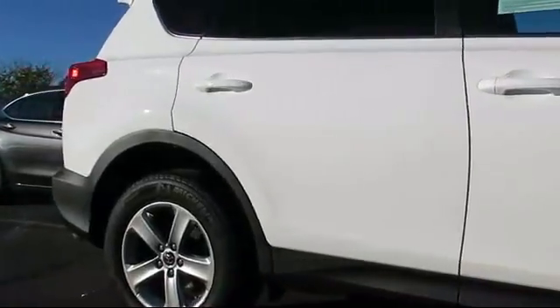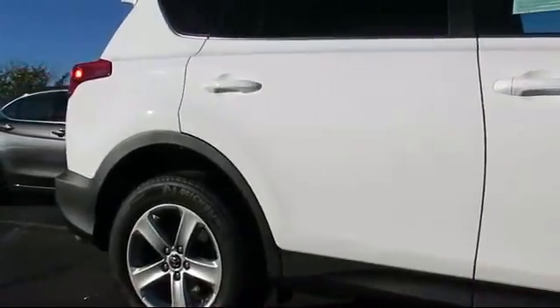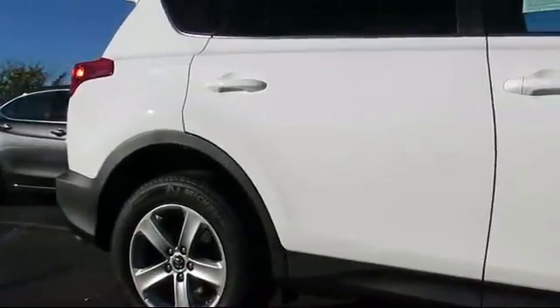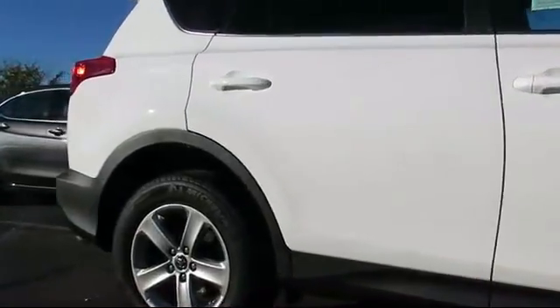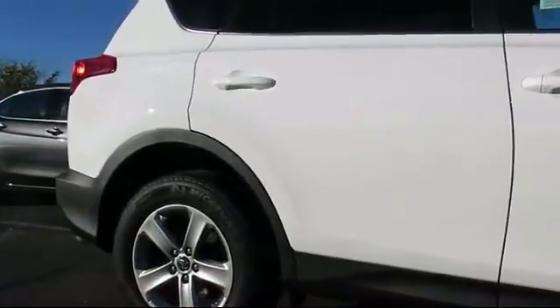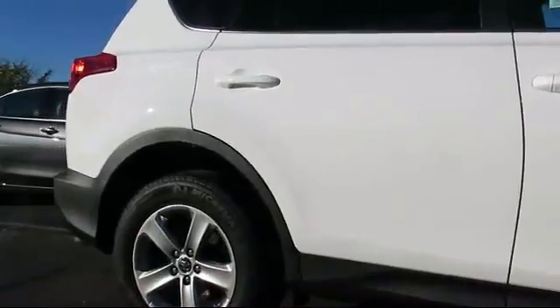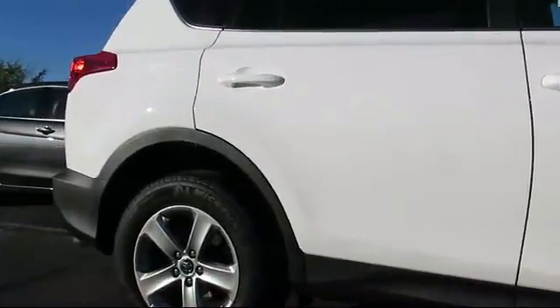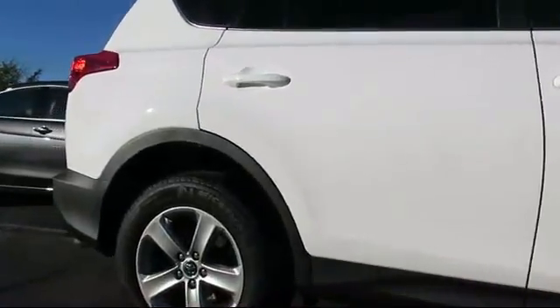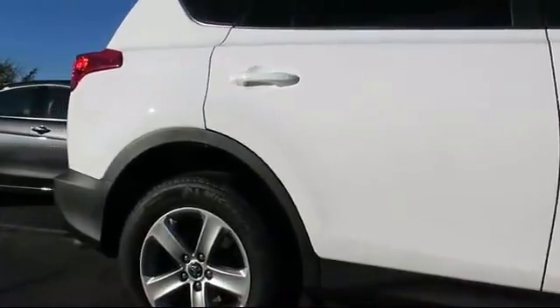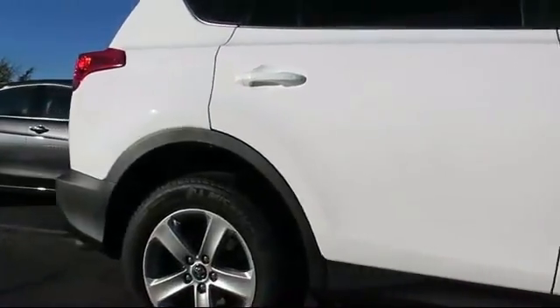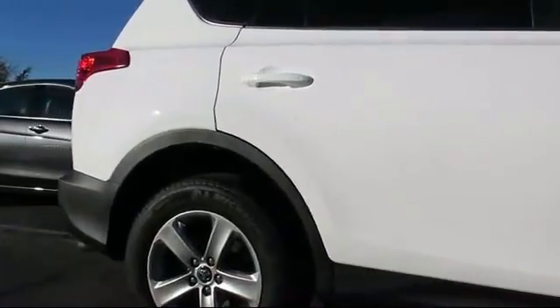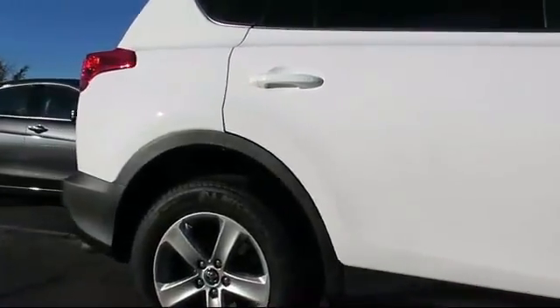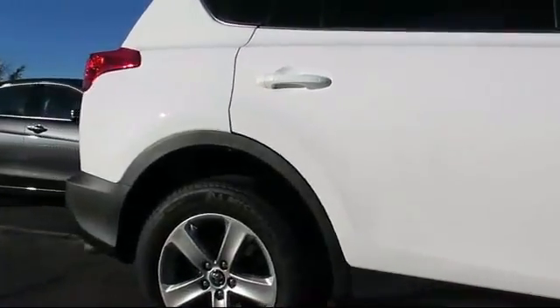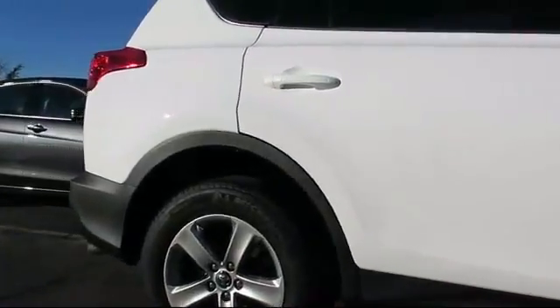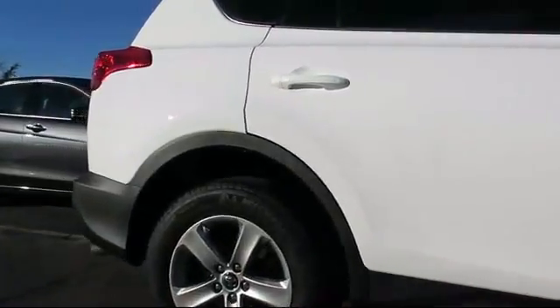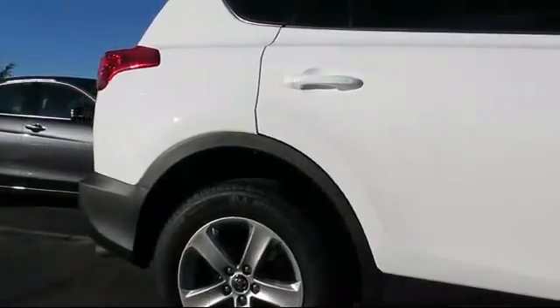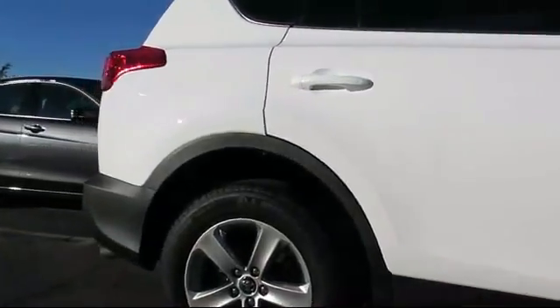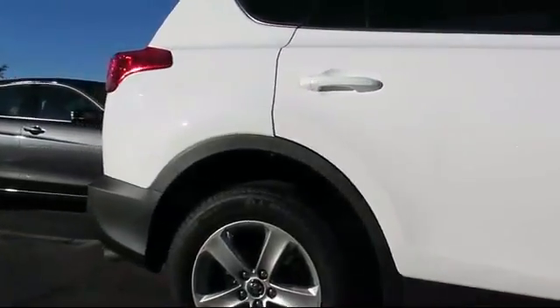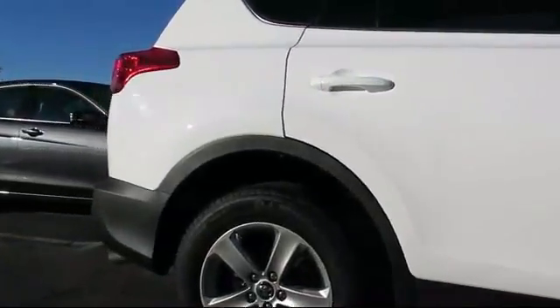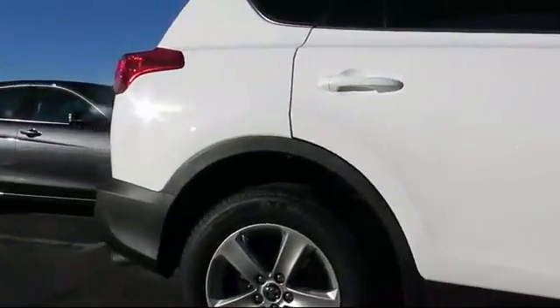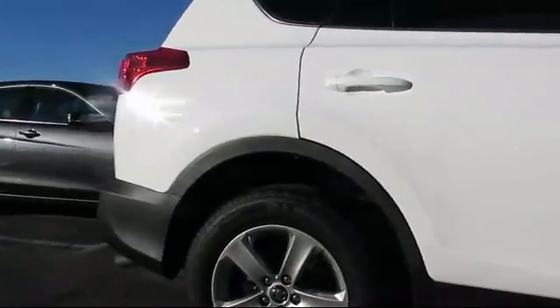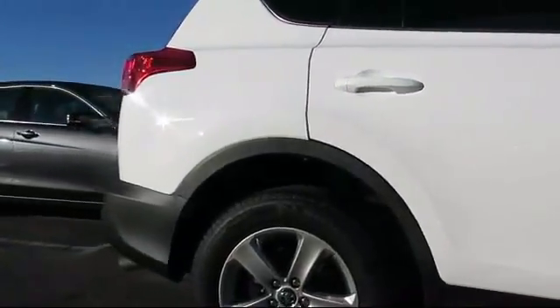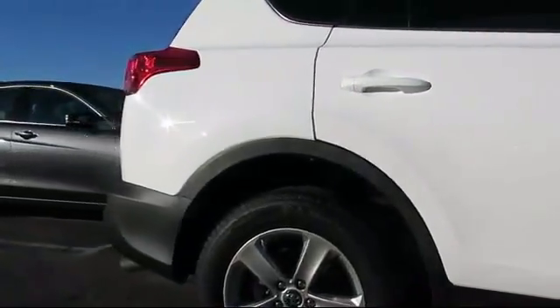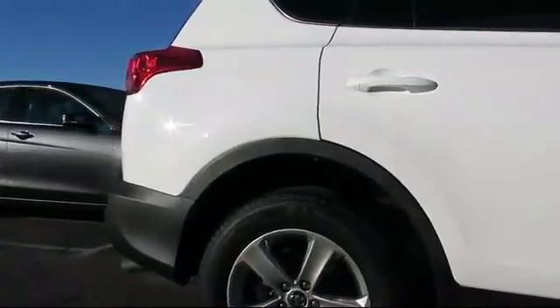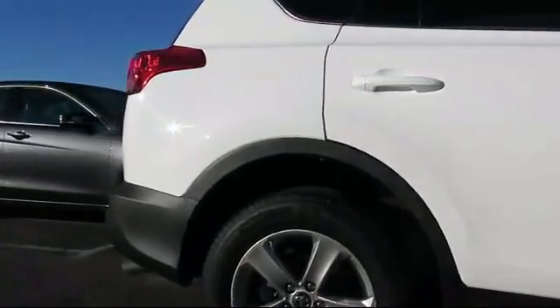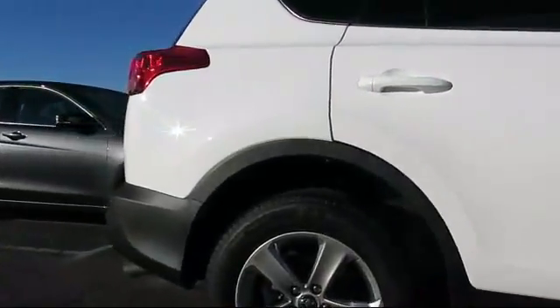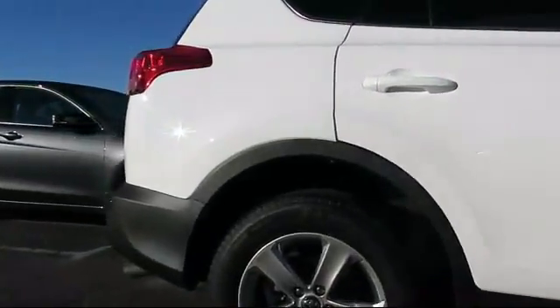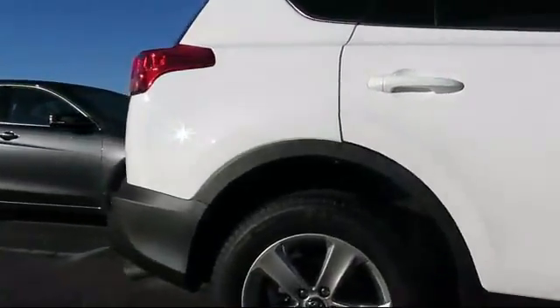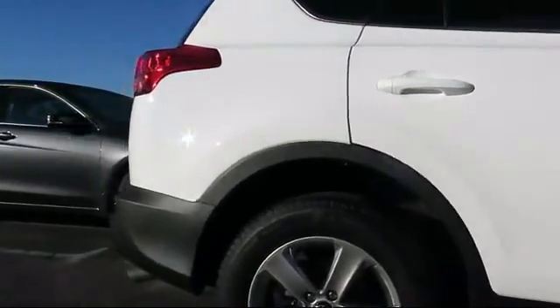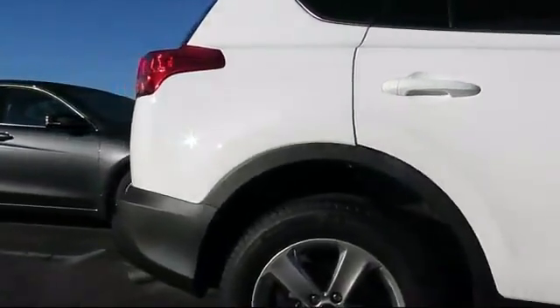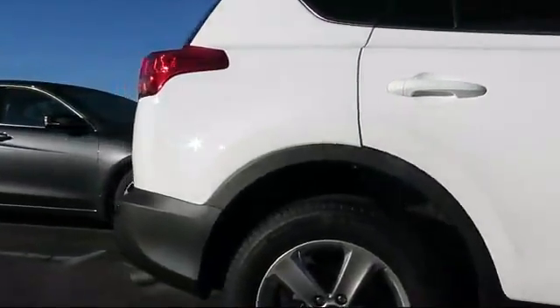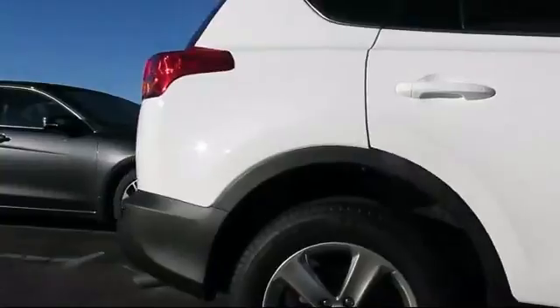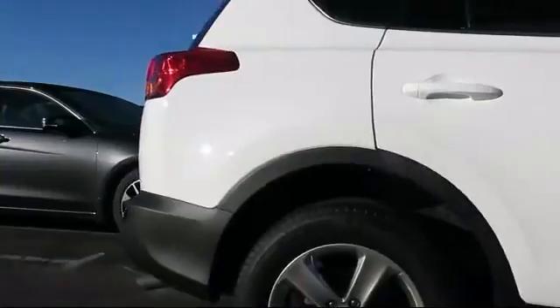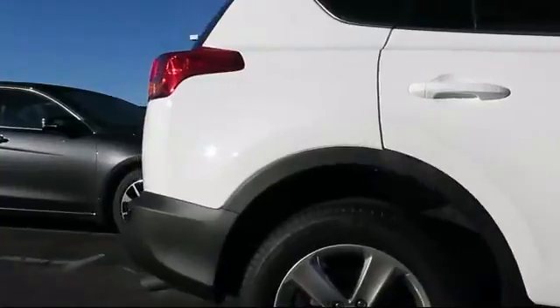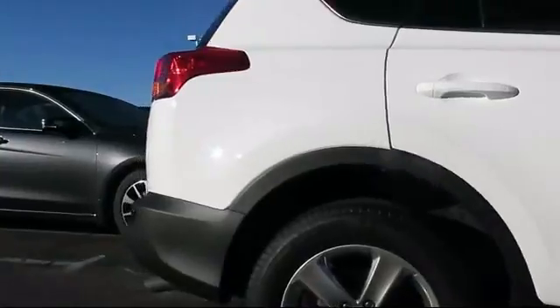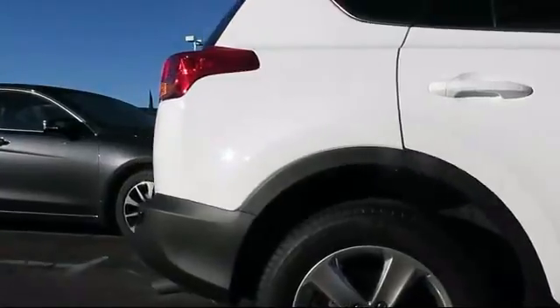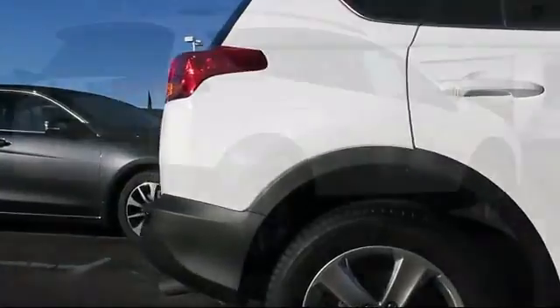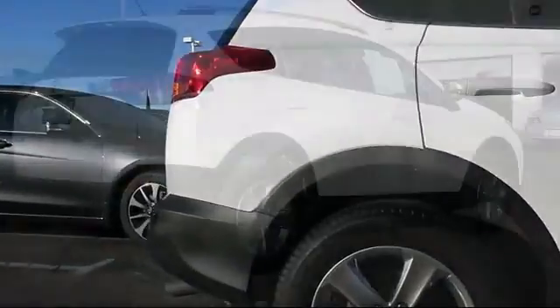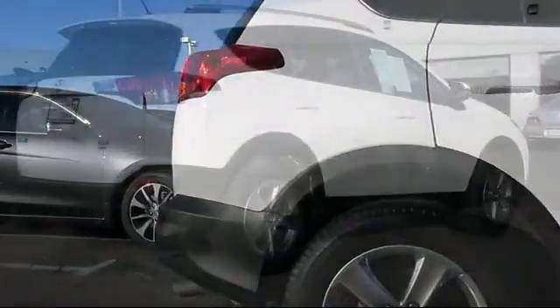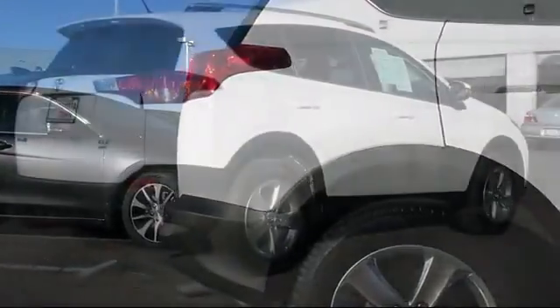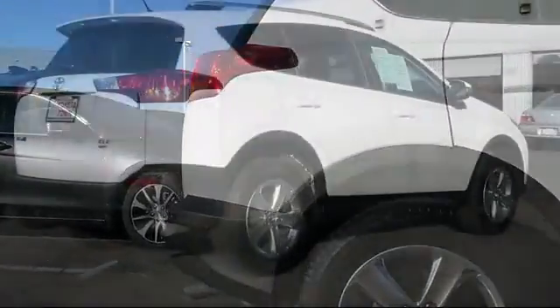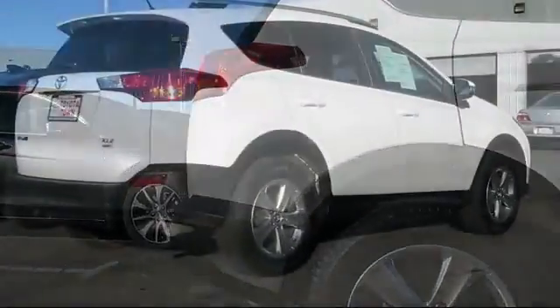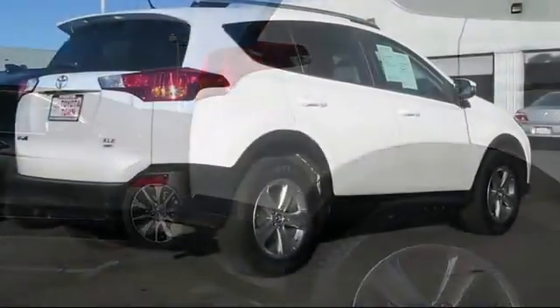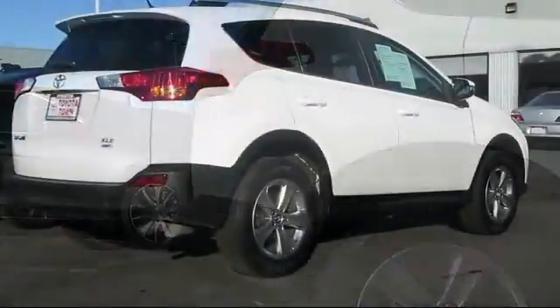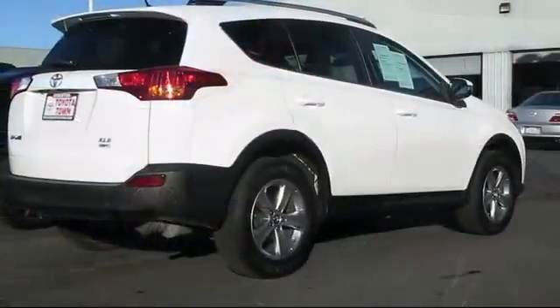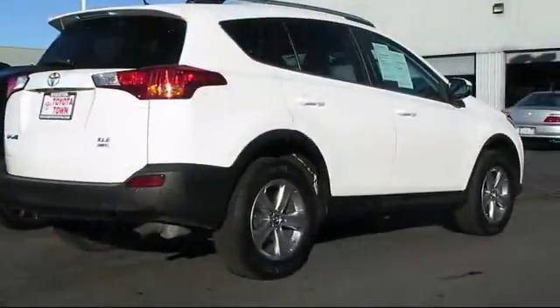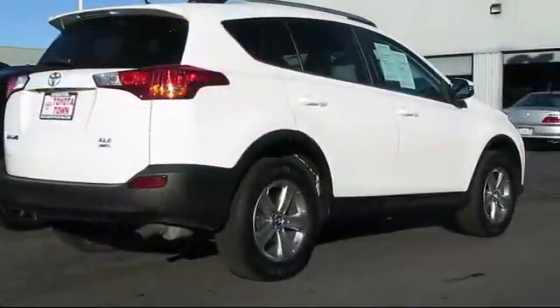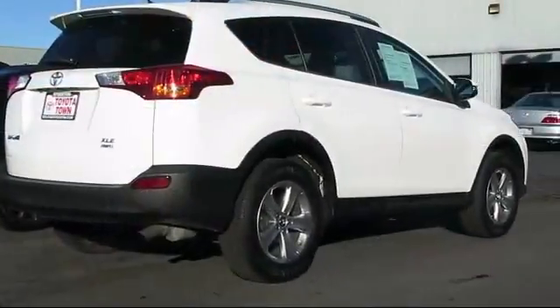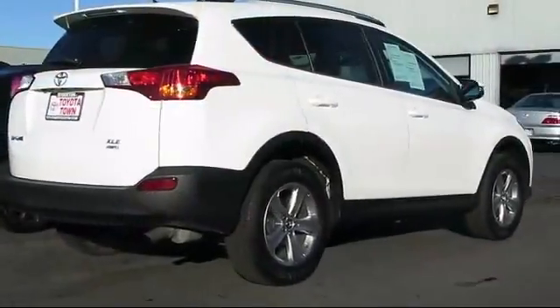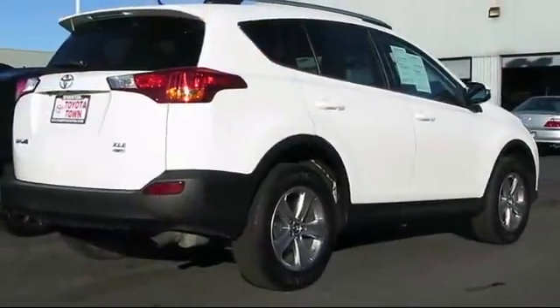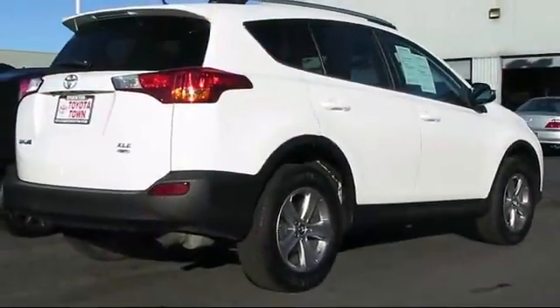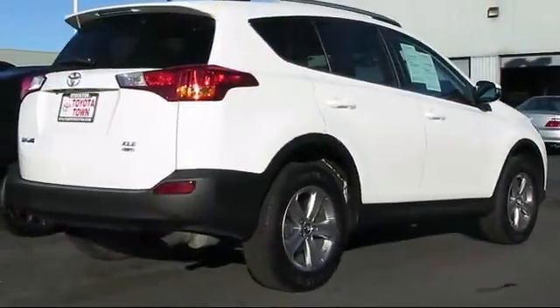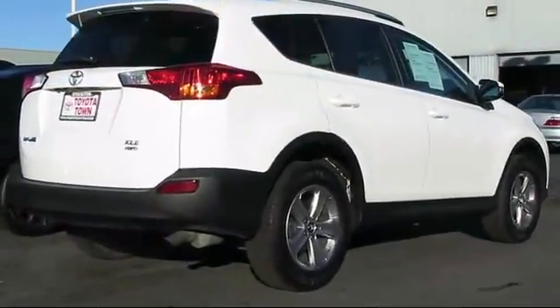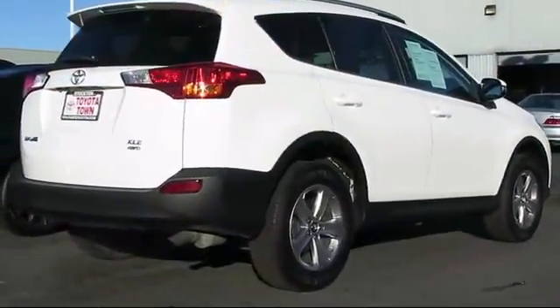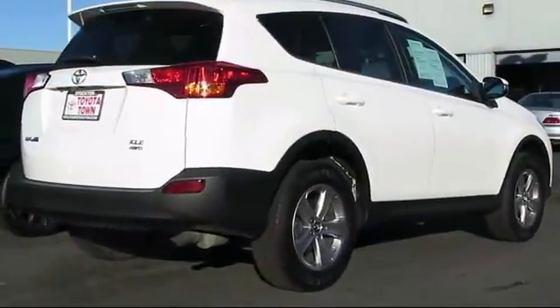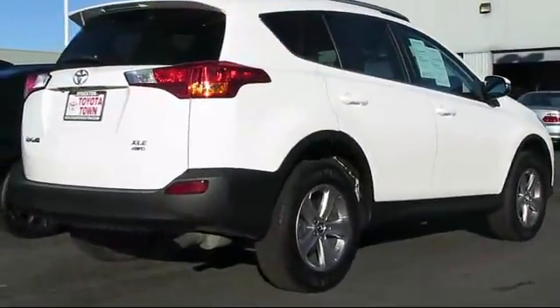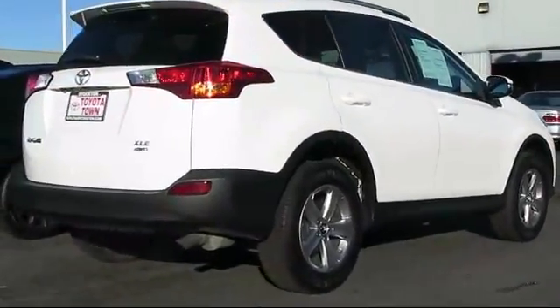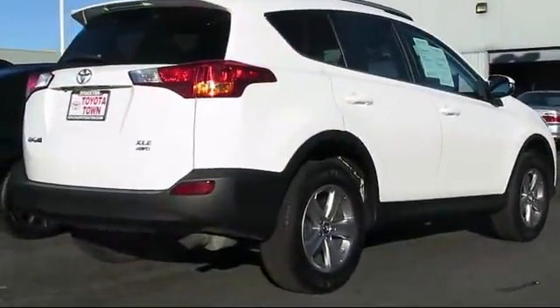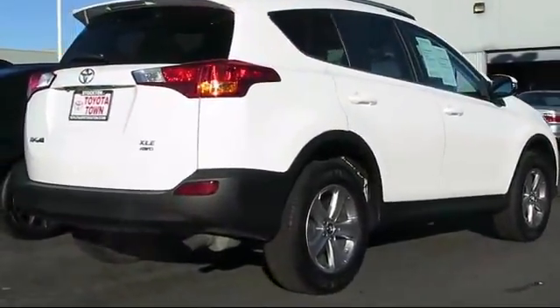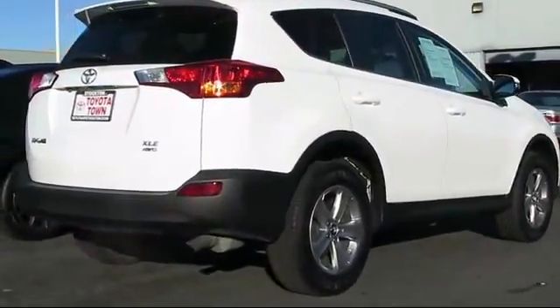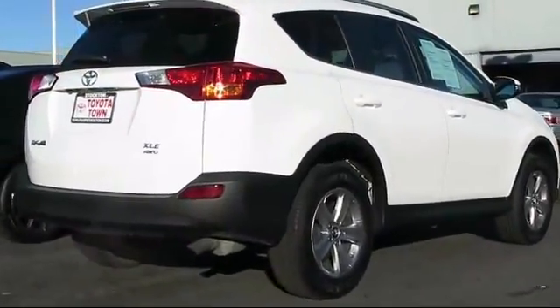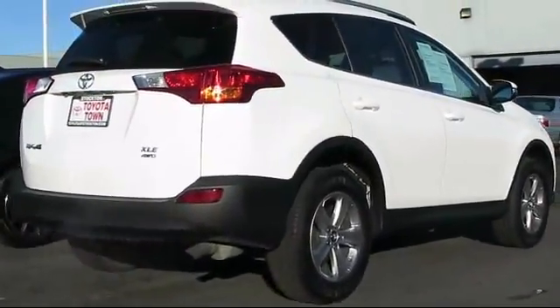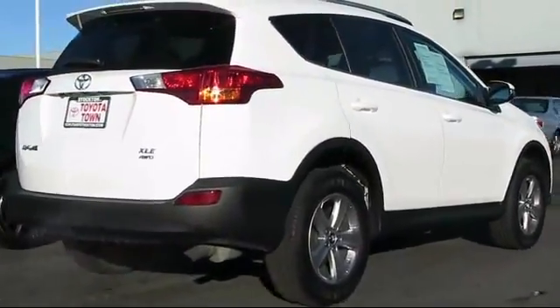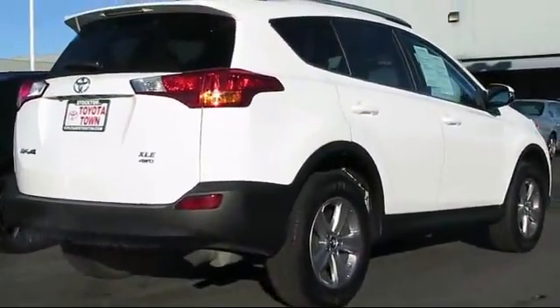Side airbags, CD player, fog lights, and has less than 30,000 miles on the odometer.